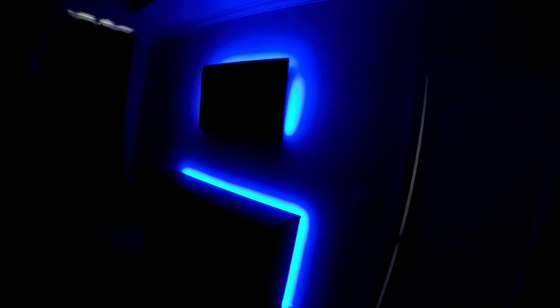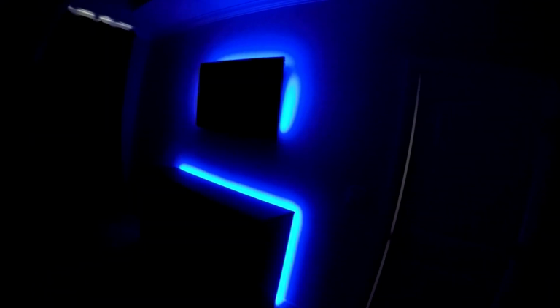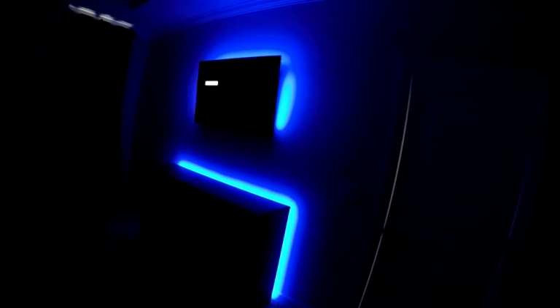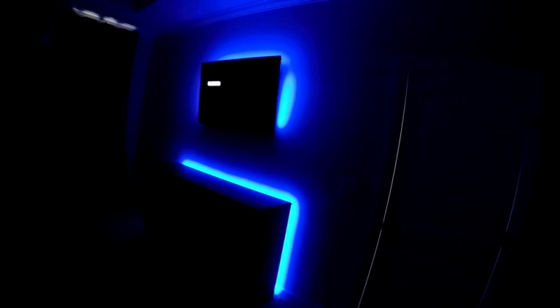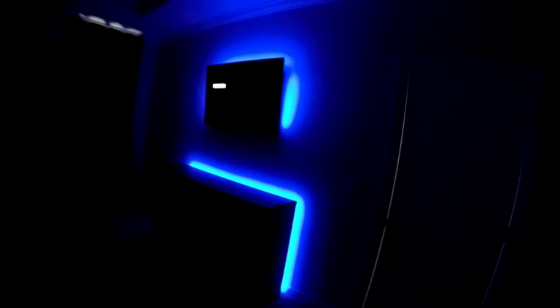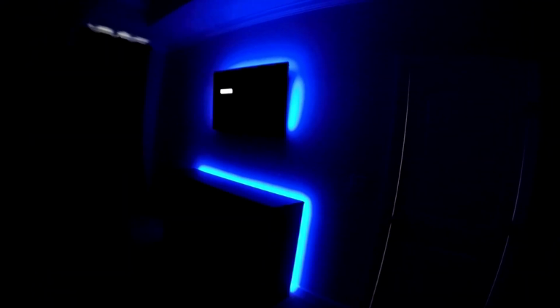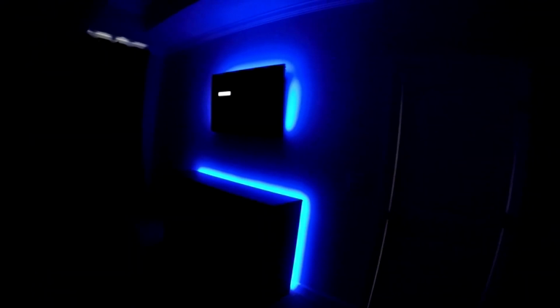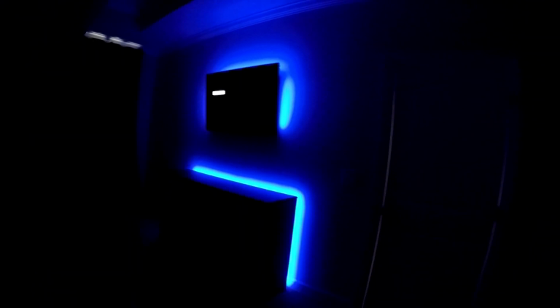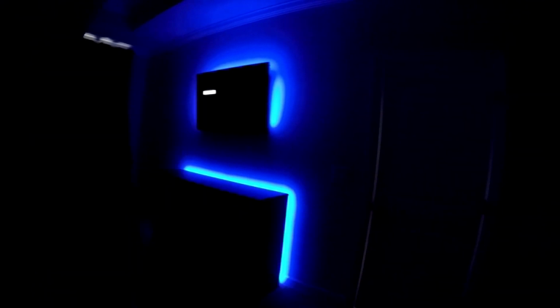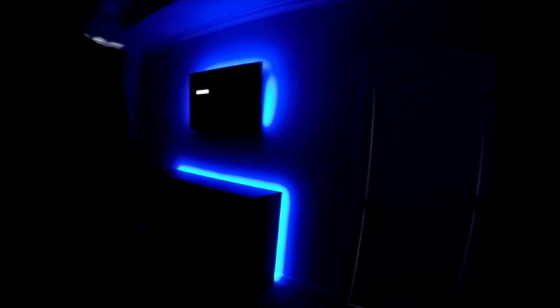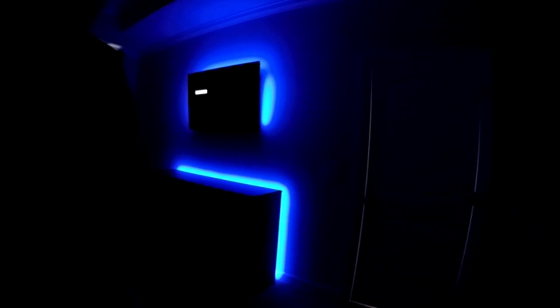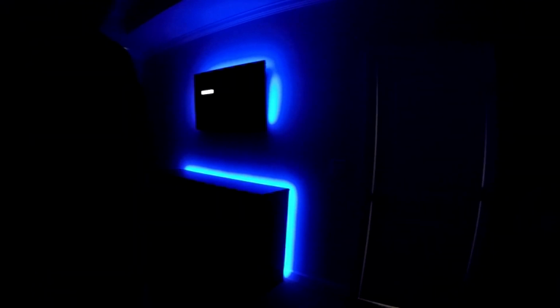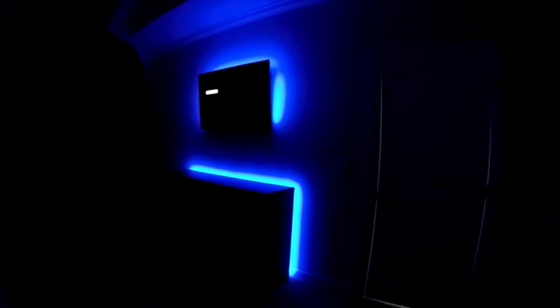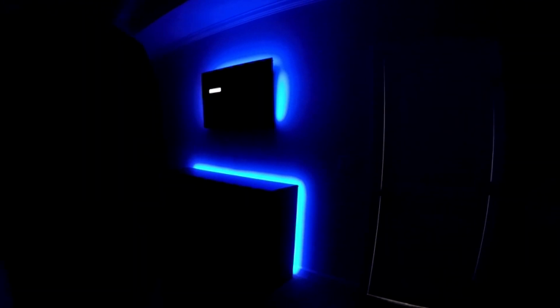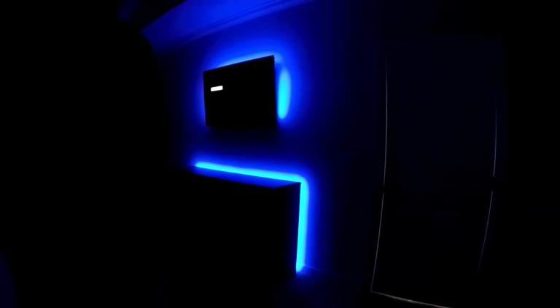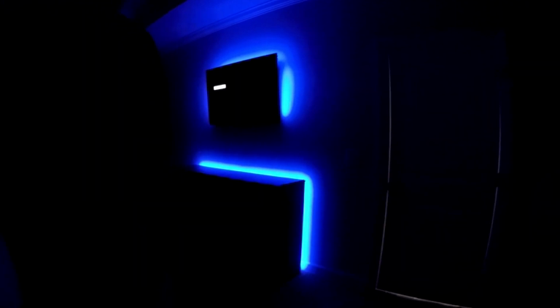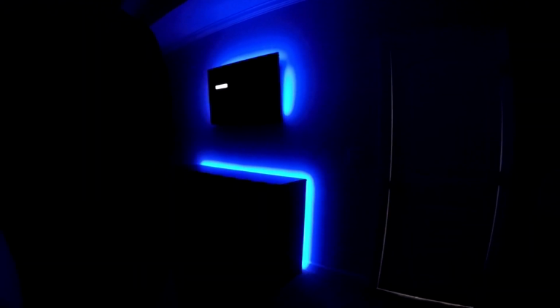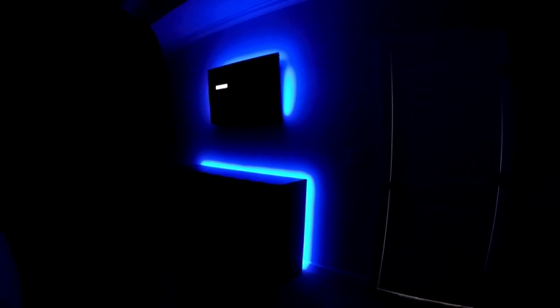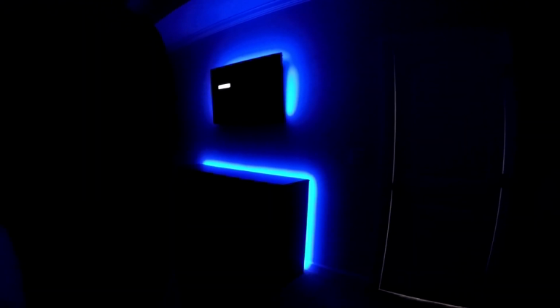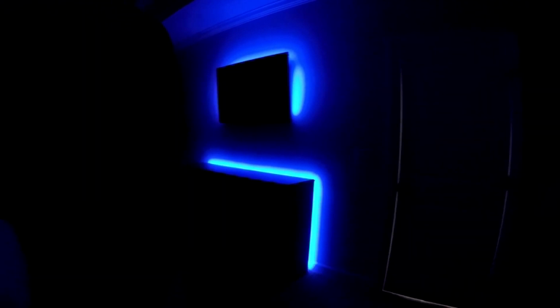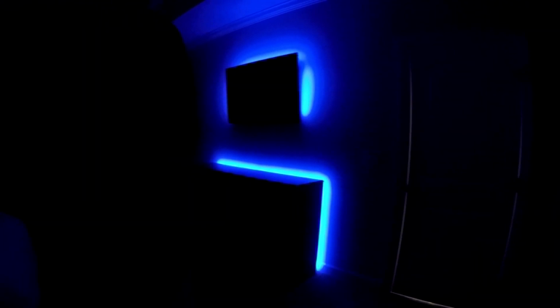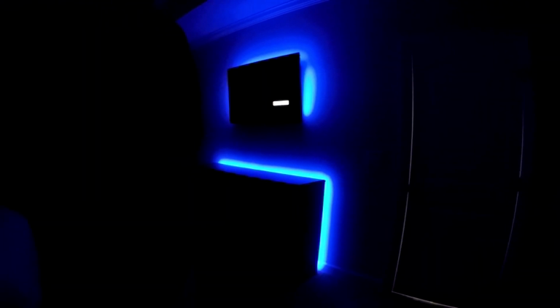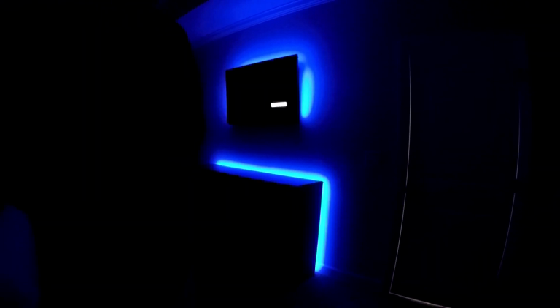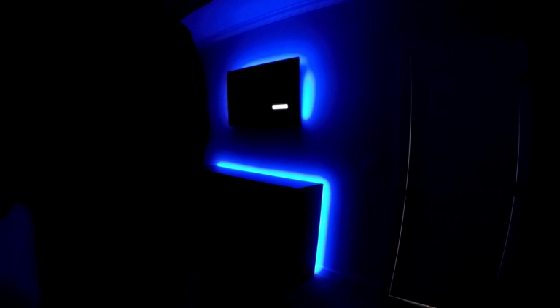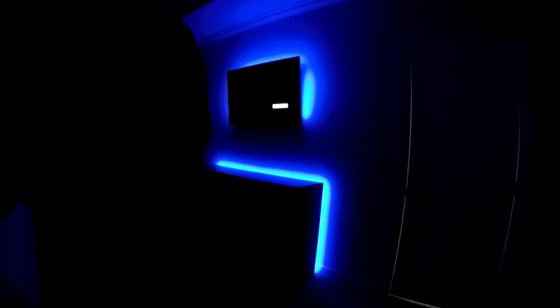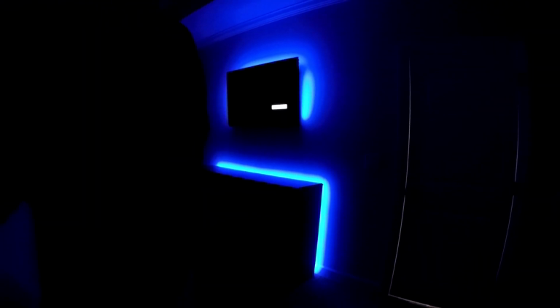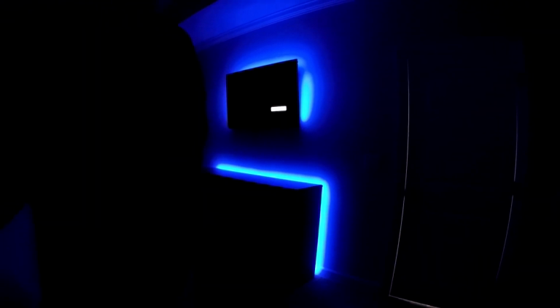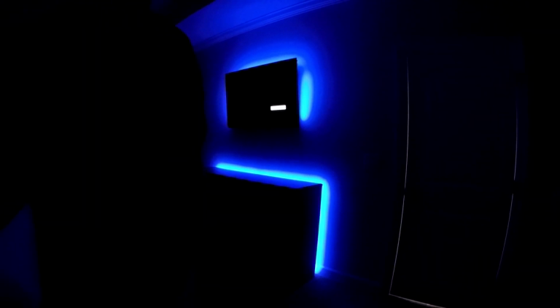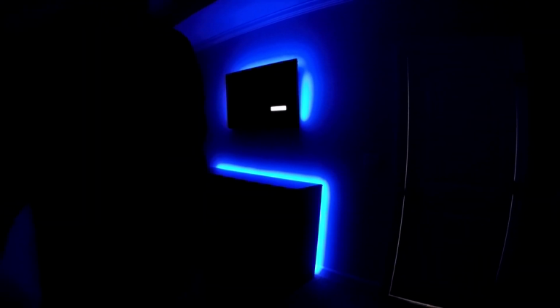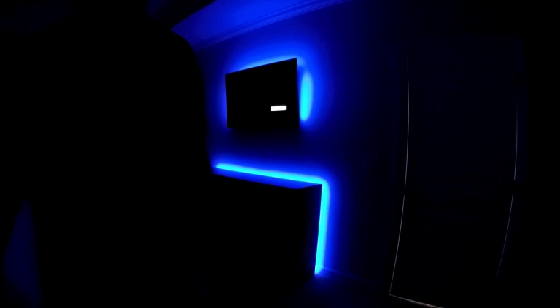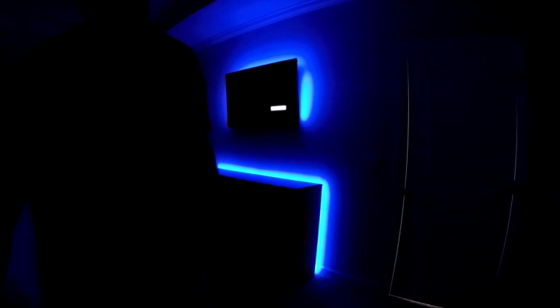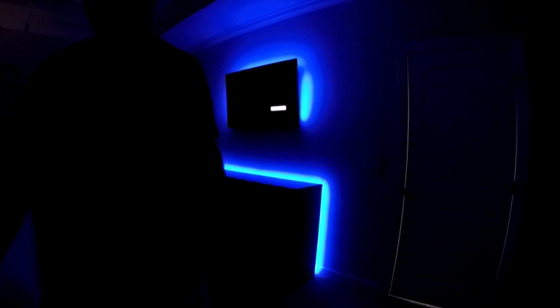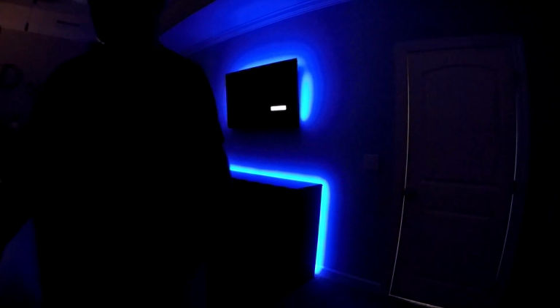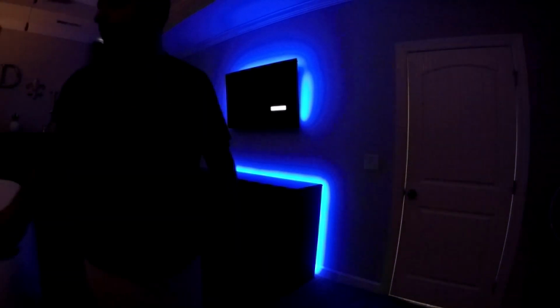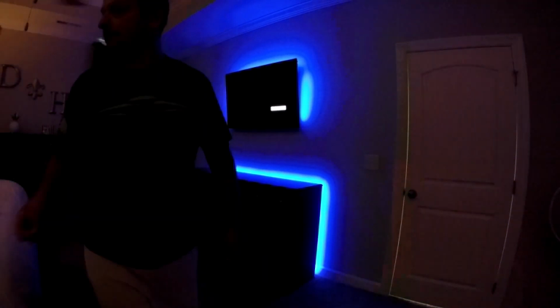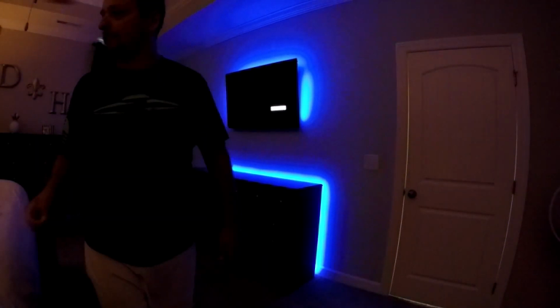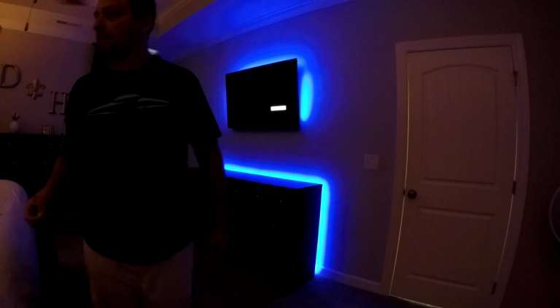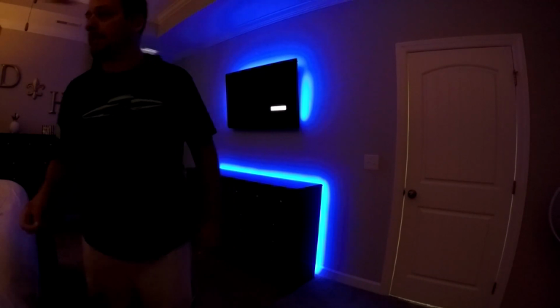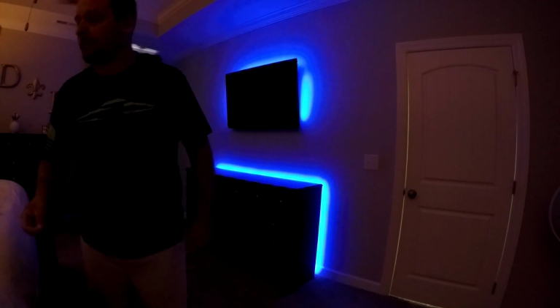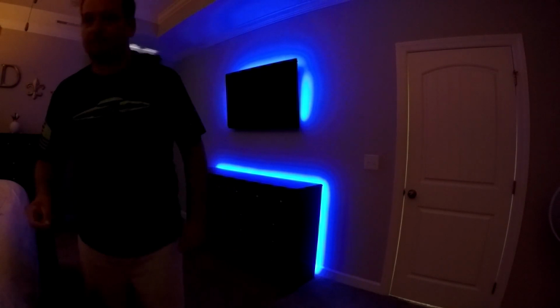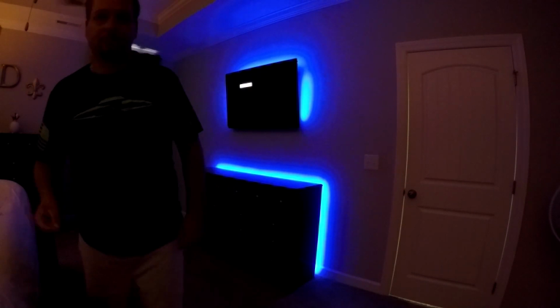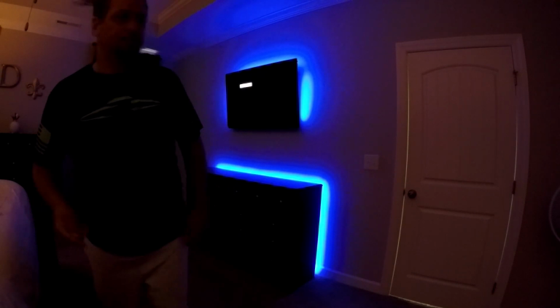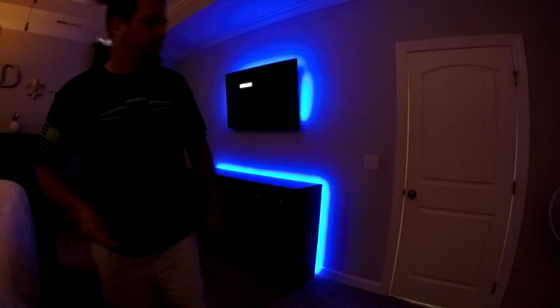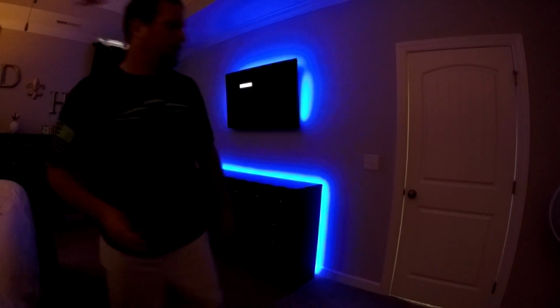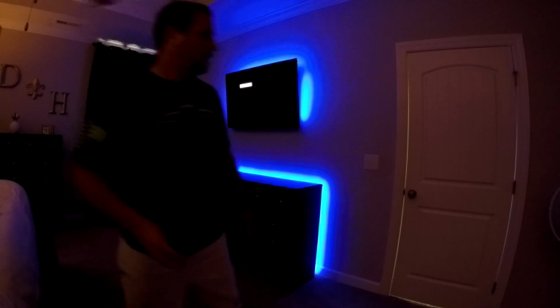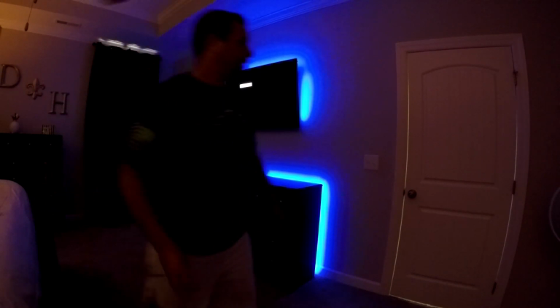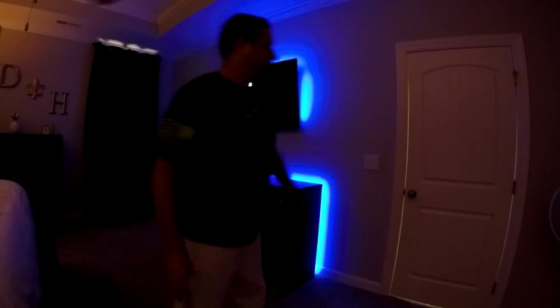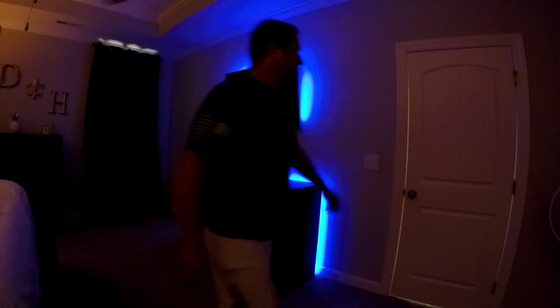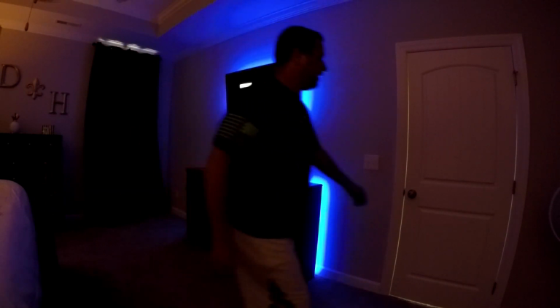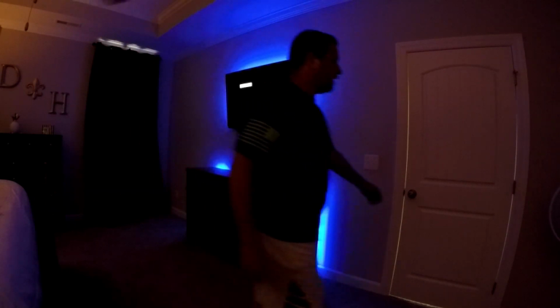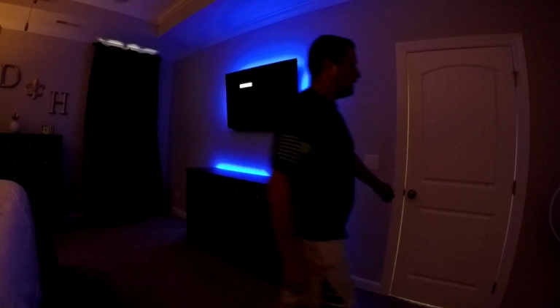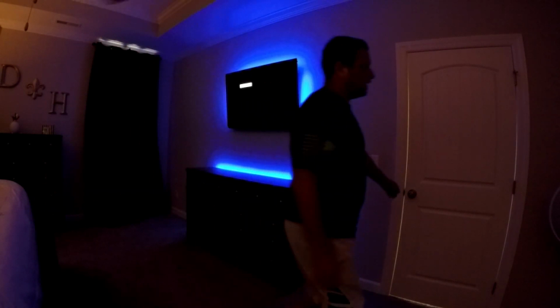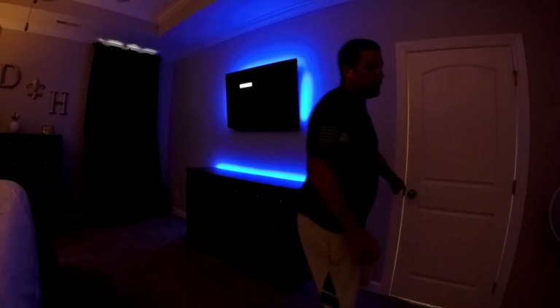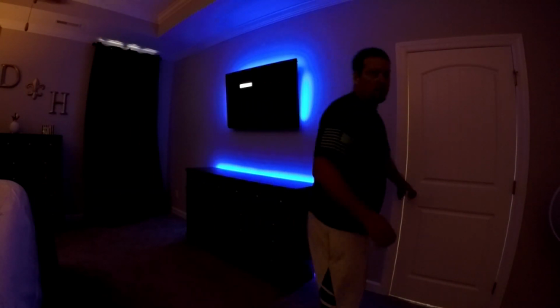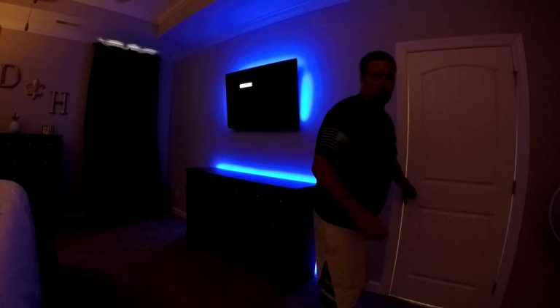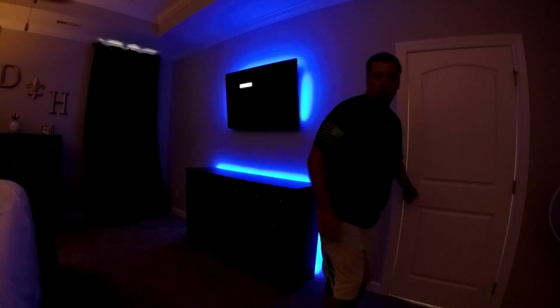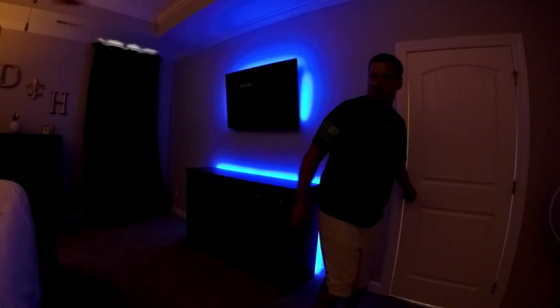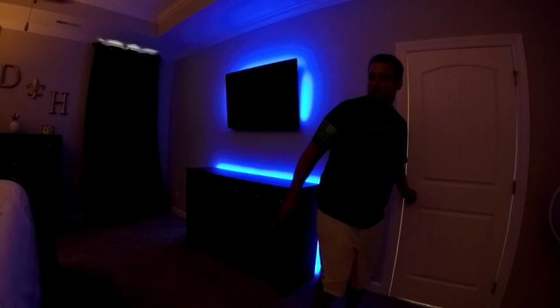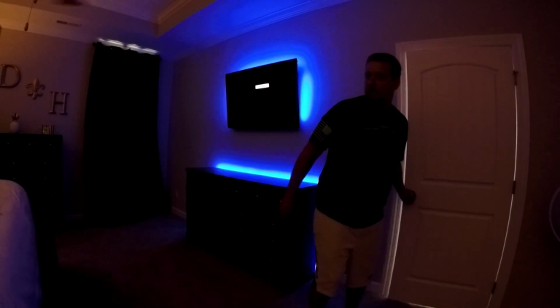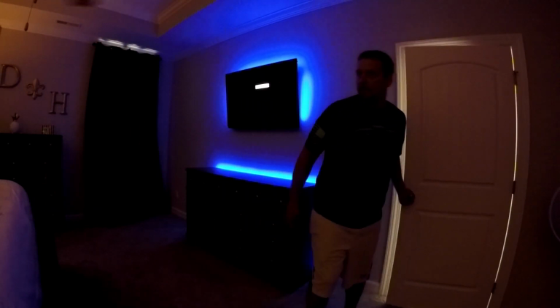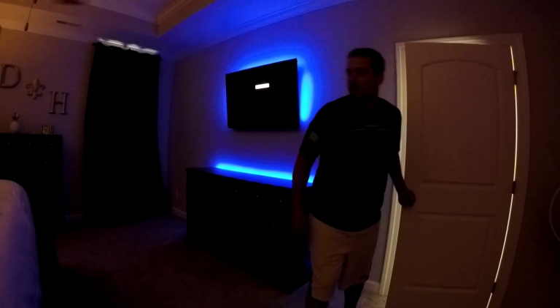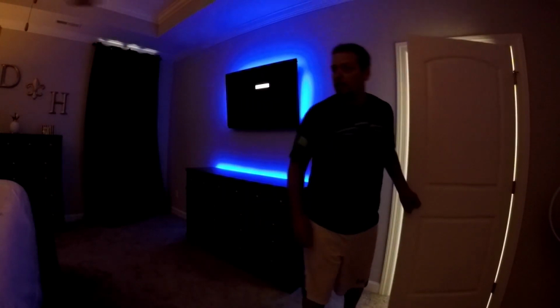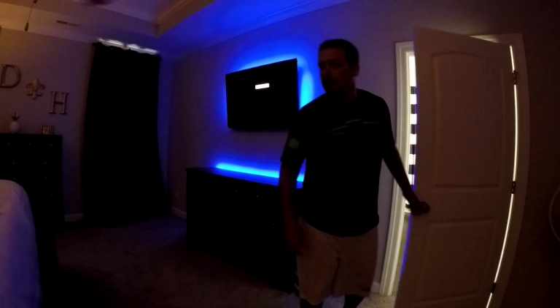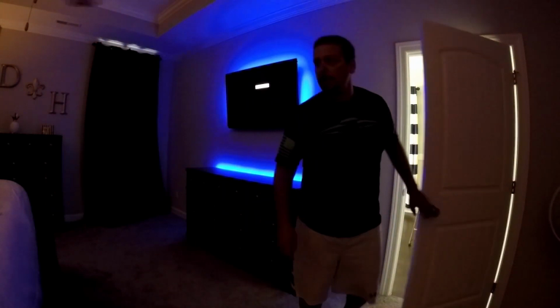Alexa, turn on the lights. Okay — let's get some more light back in here.